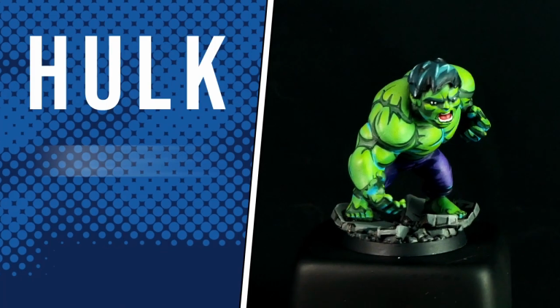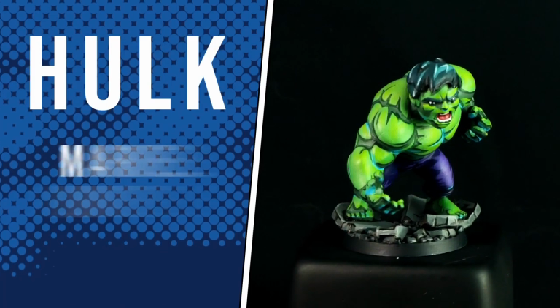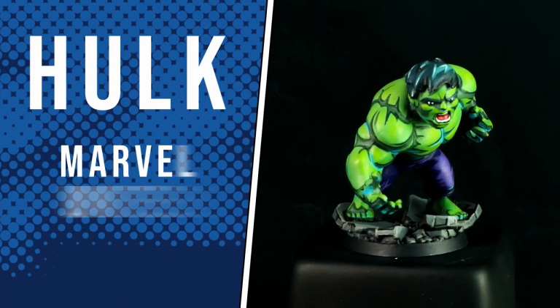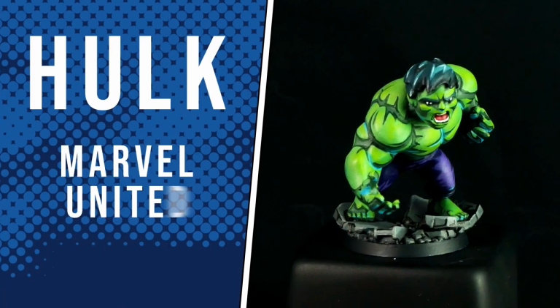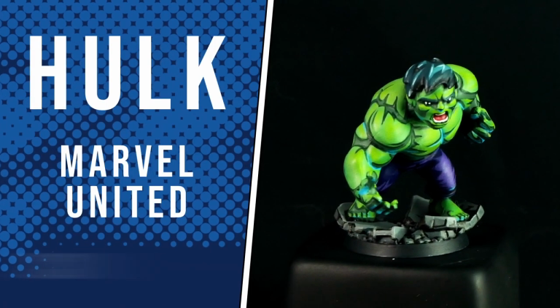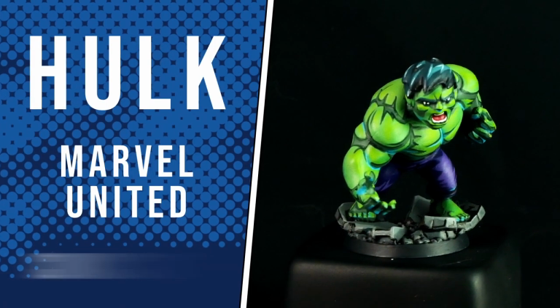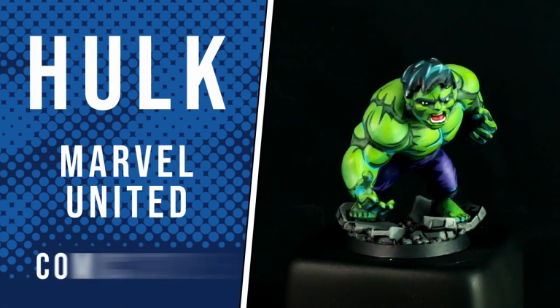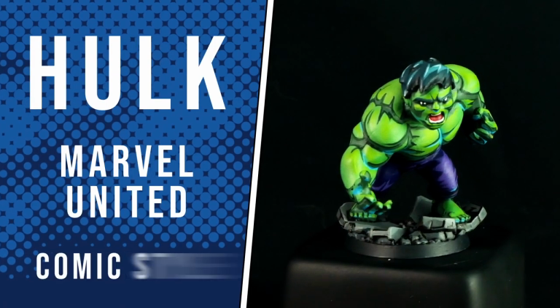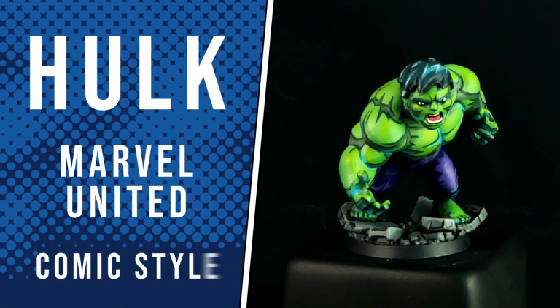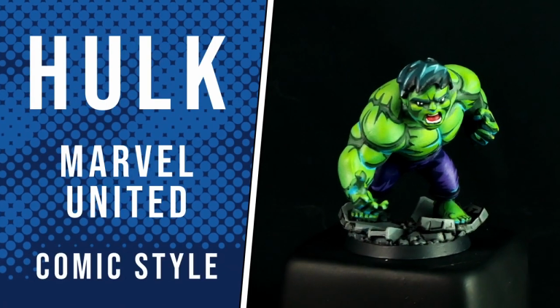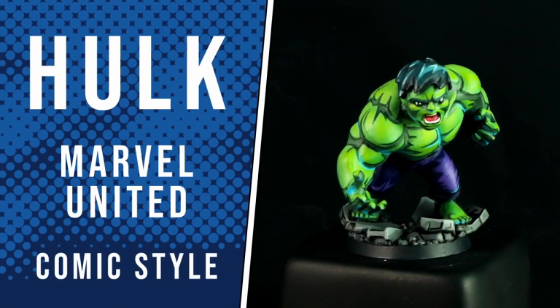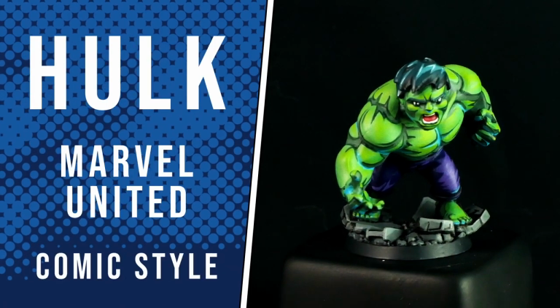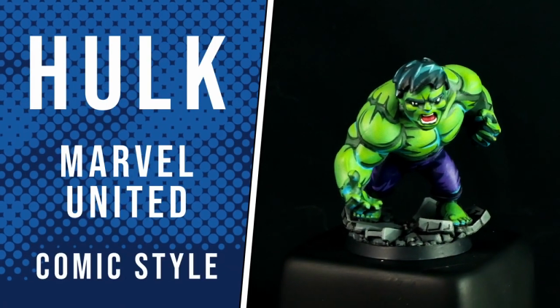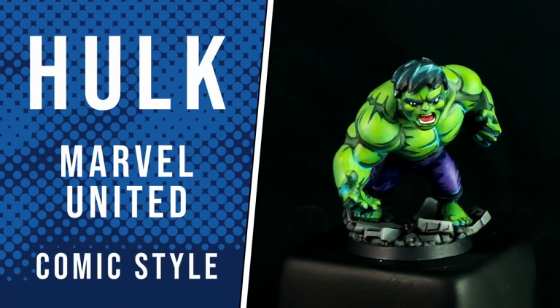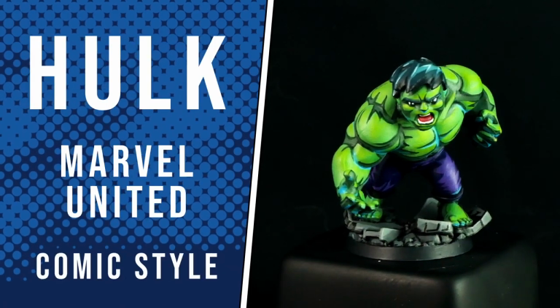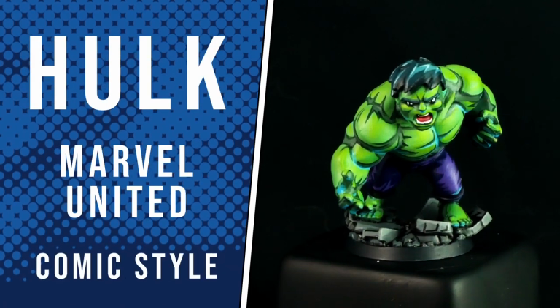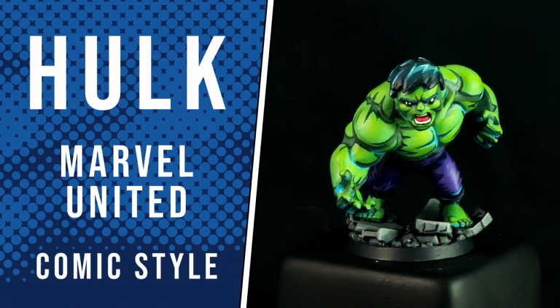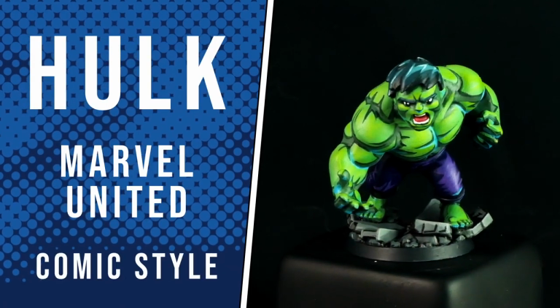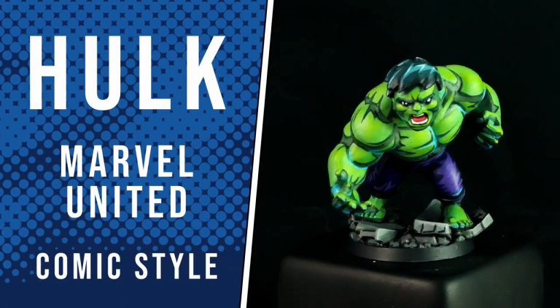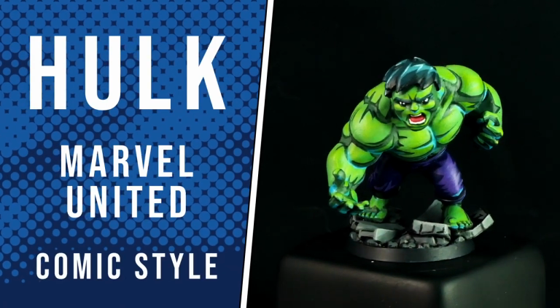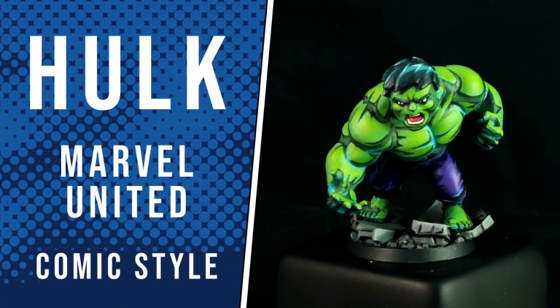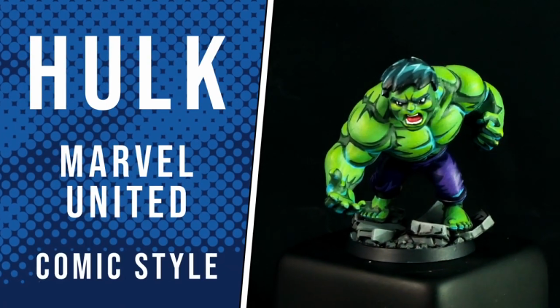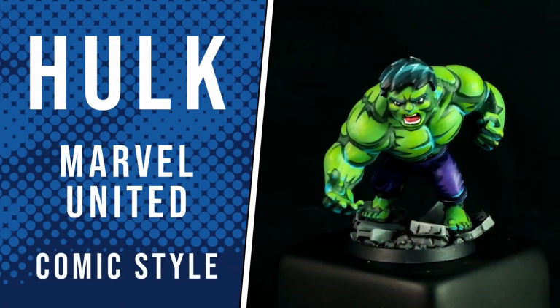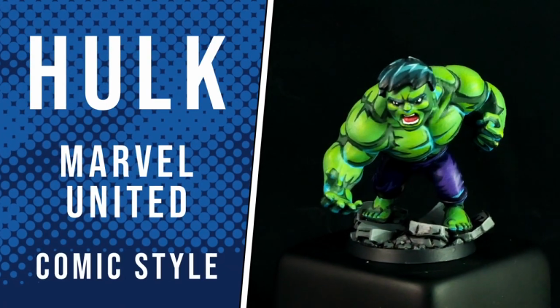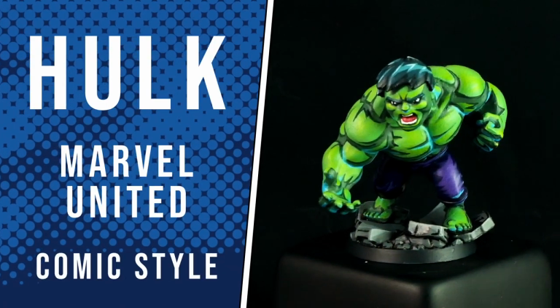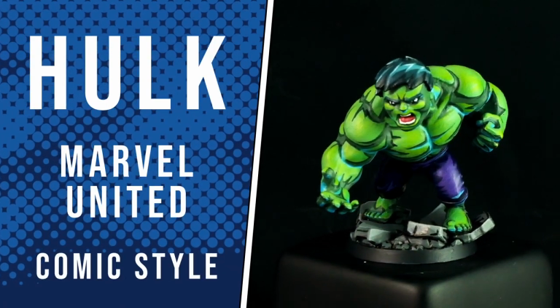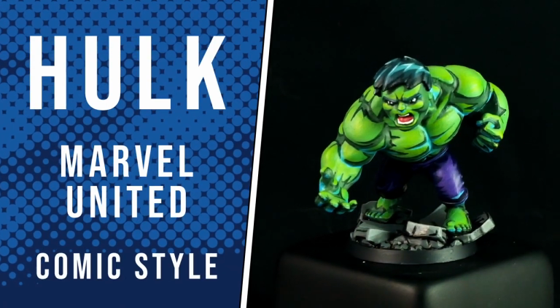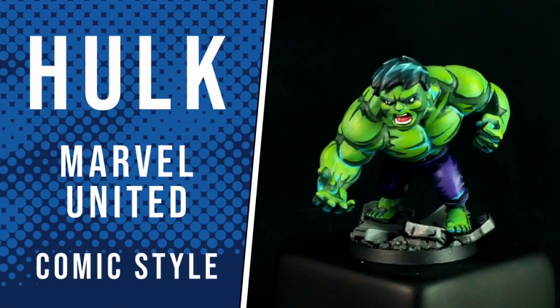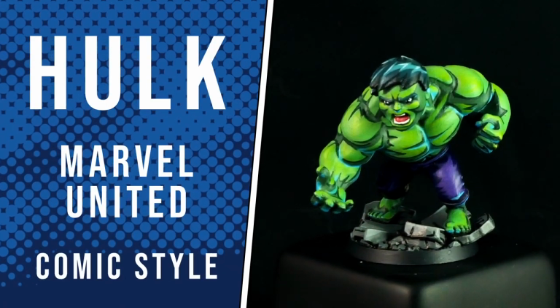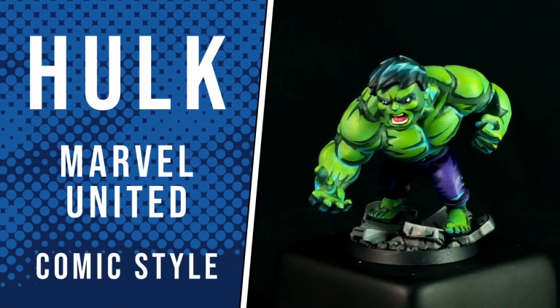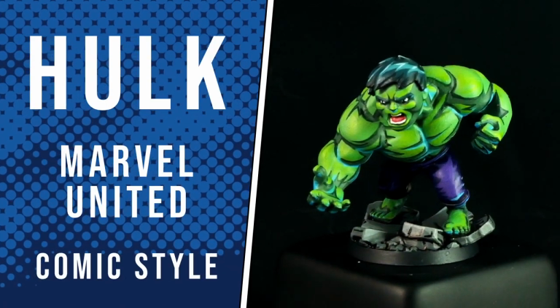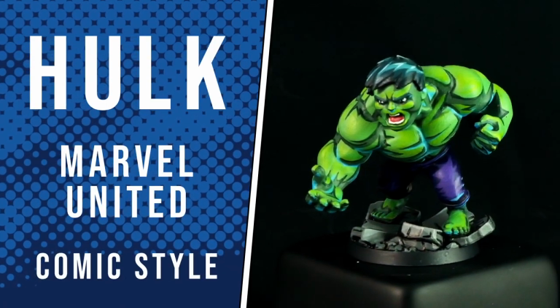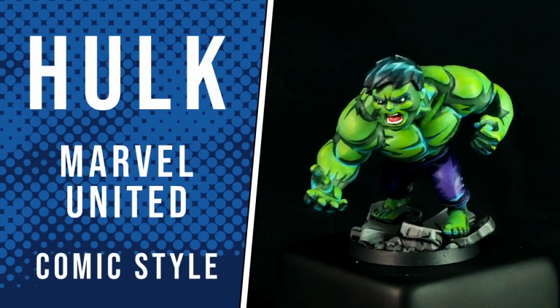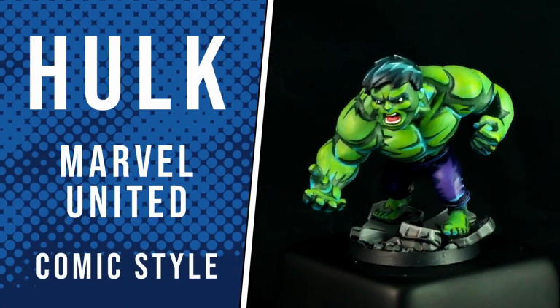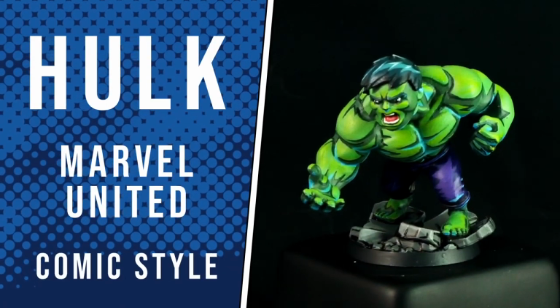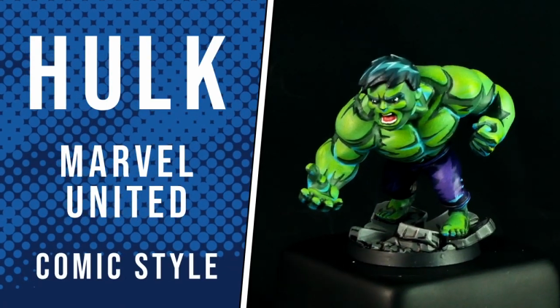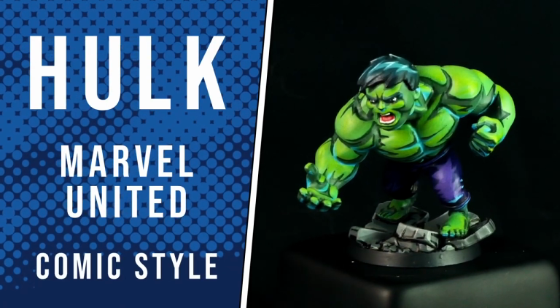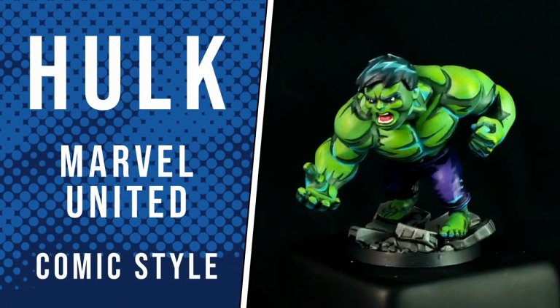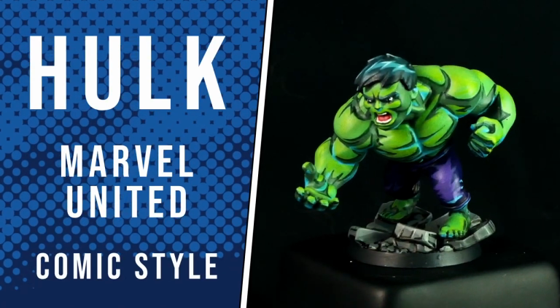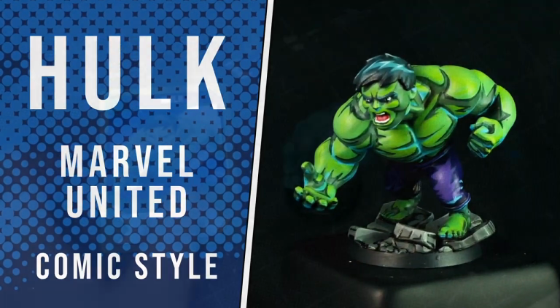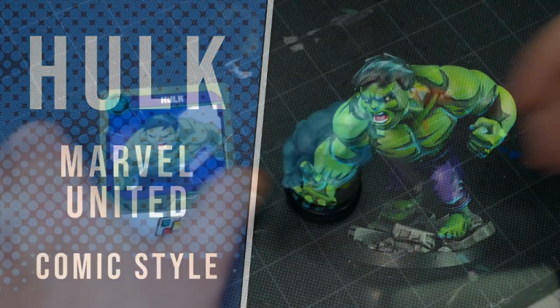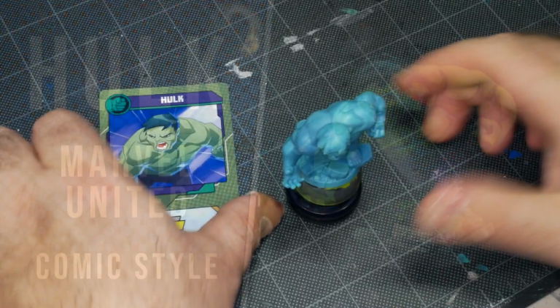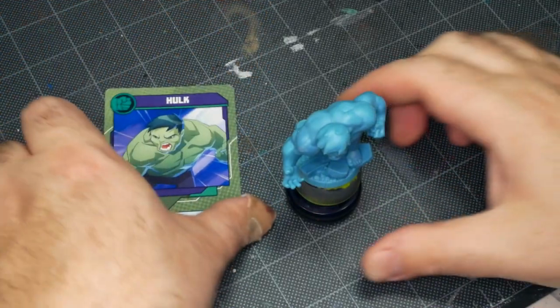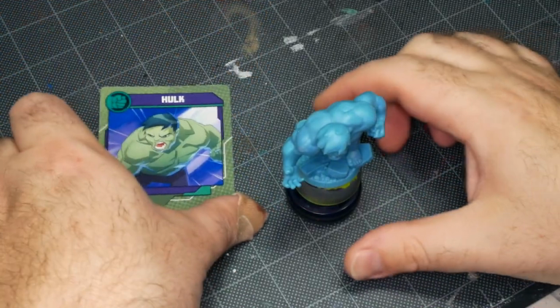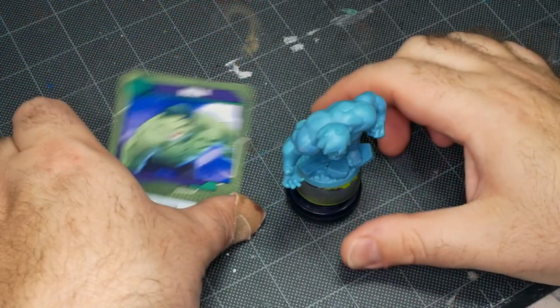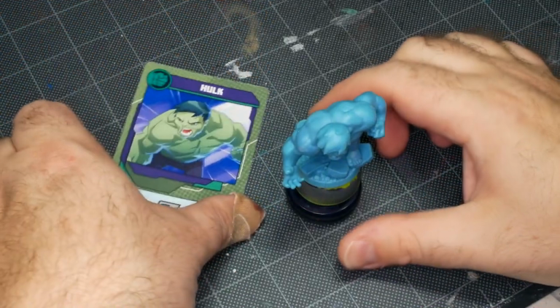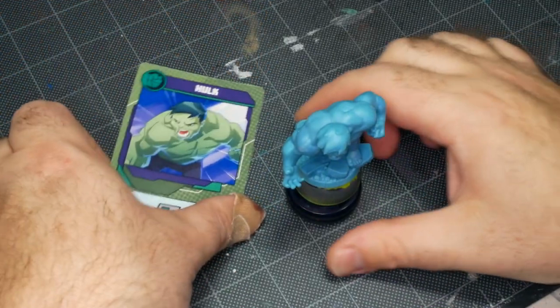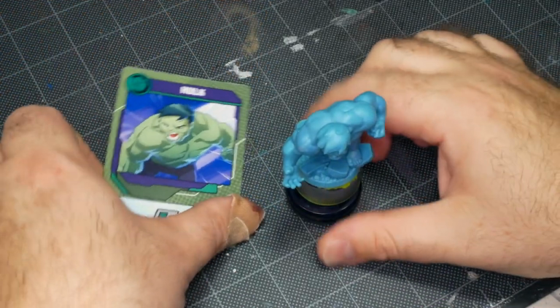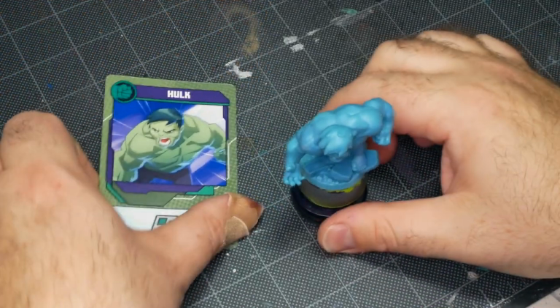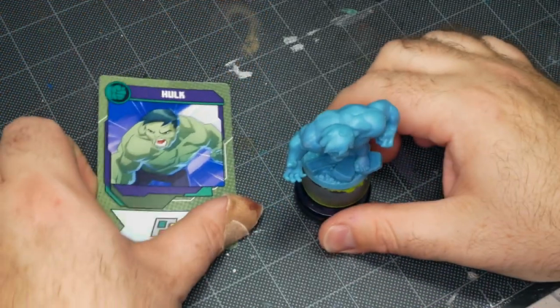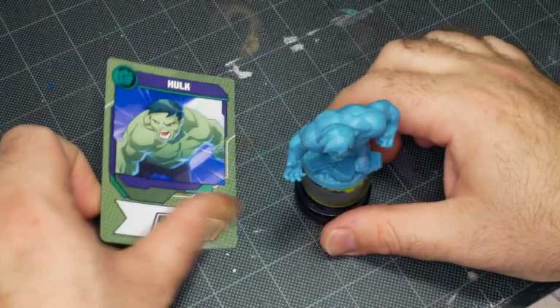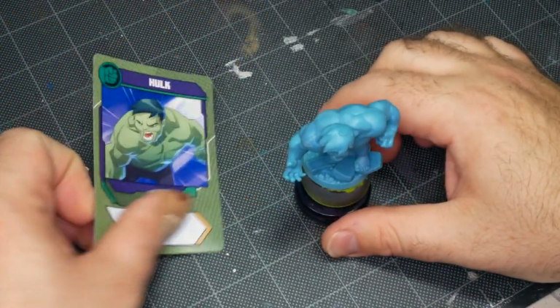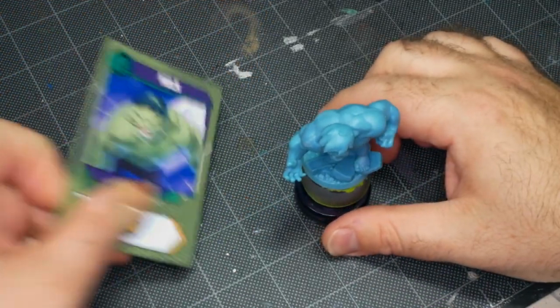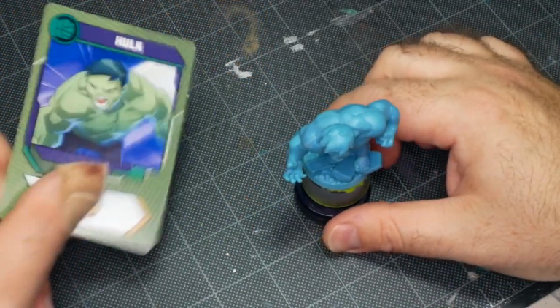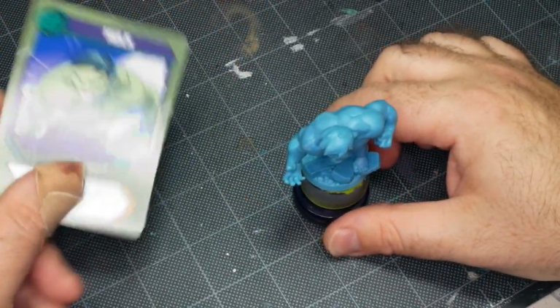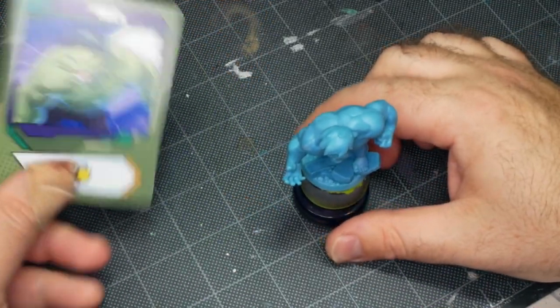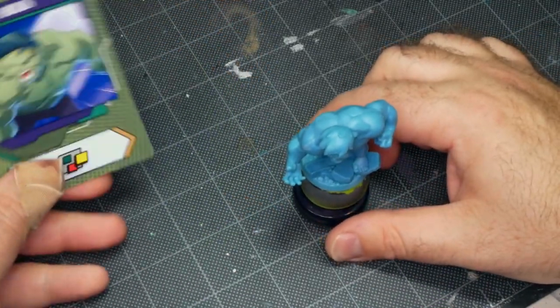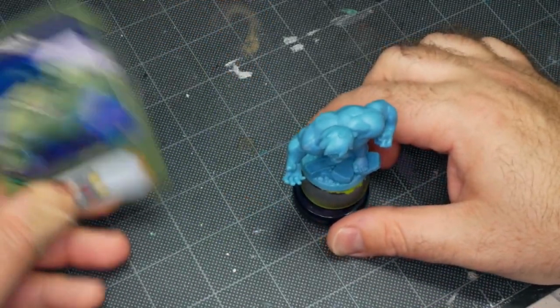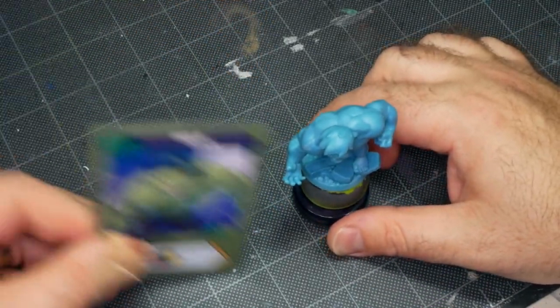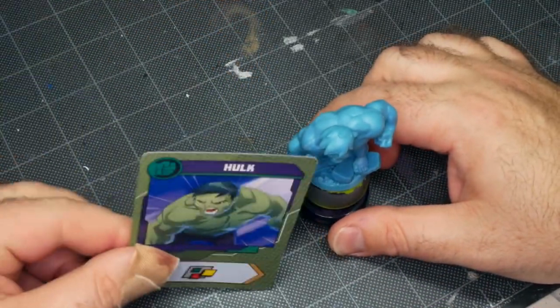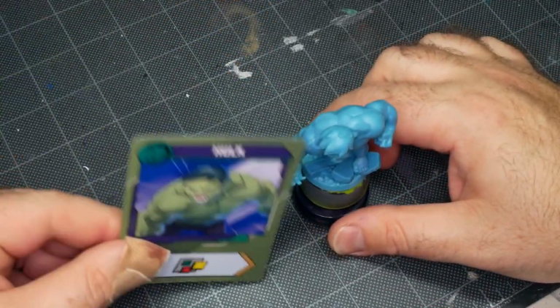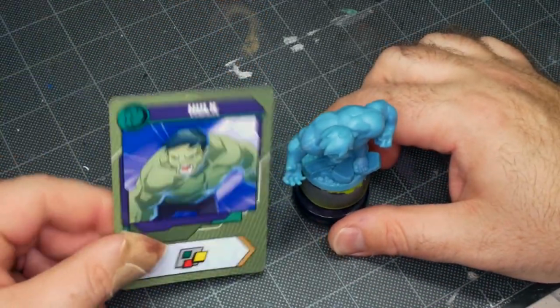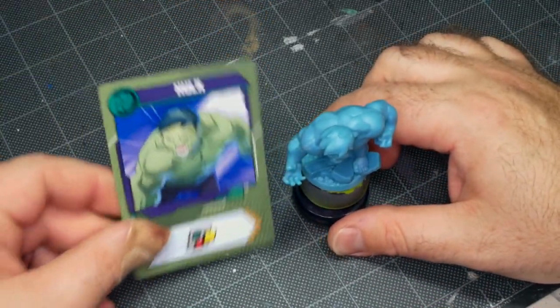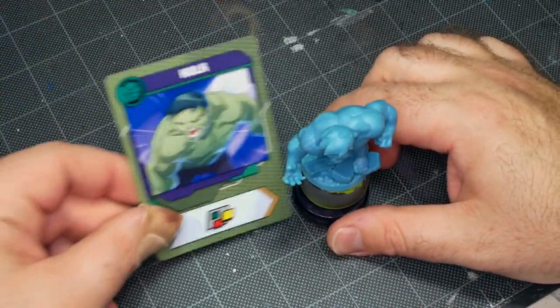Hey, Flockmike here from EpicDuck Studios, and welcome to the Epic Hobby. Today, I'm going to be painting Hulk from Marvel United by CoolMiniOrNot Games.